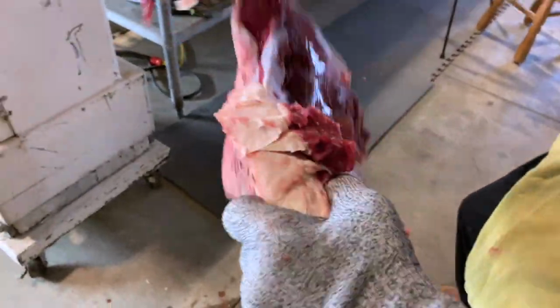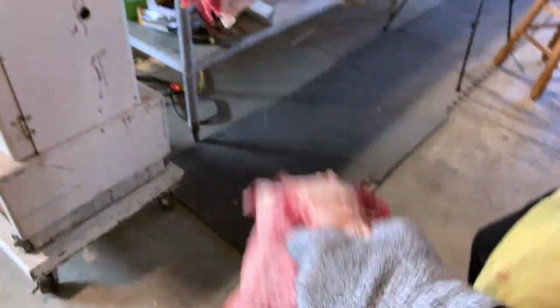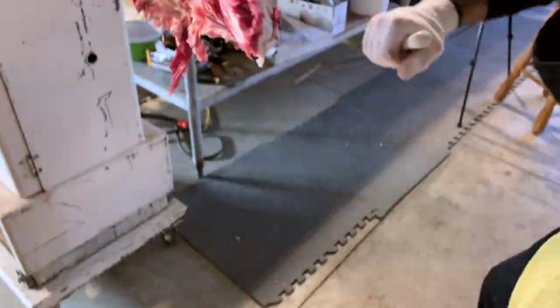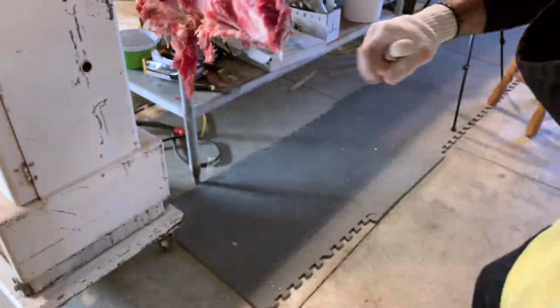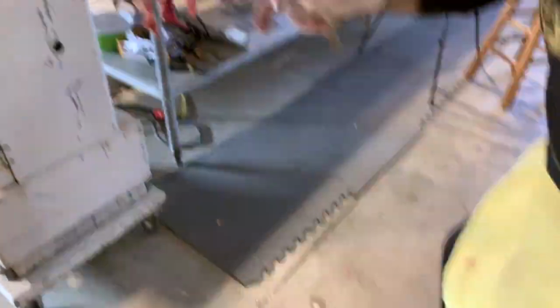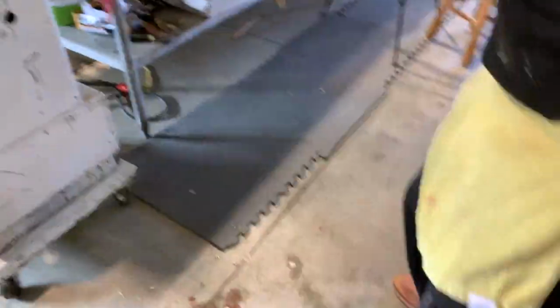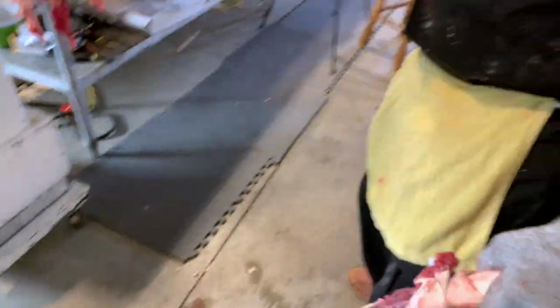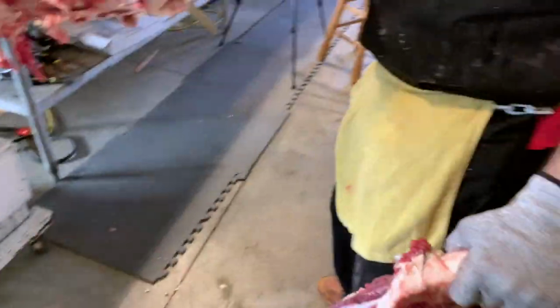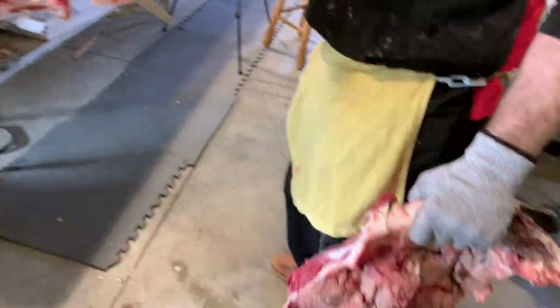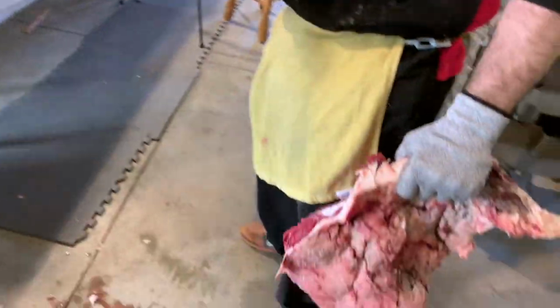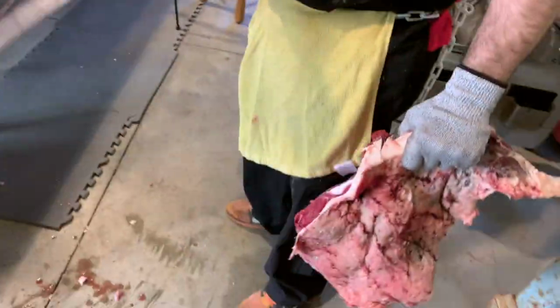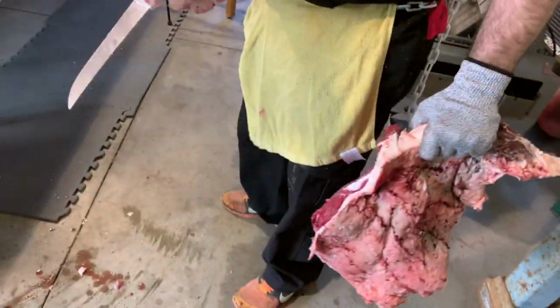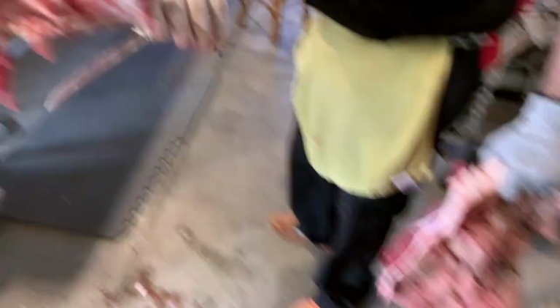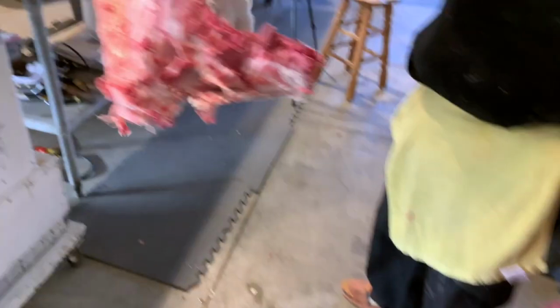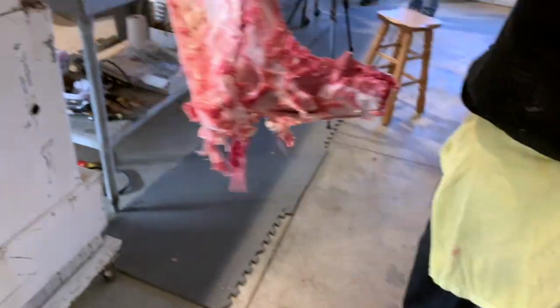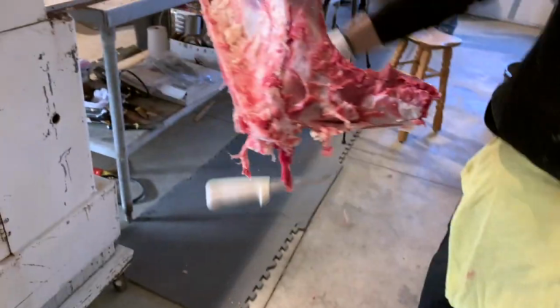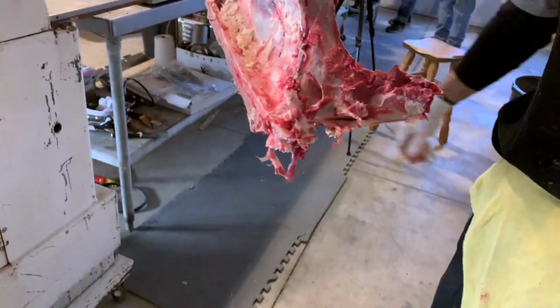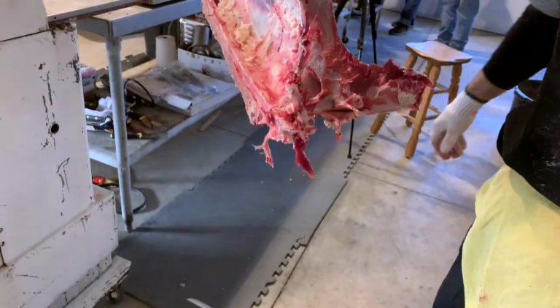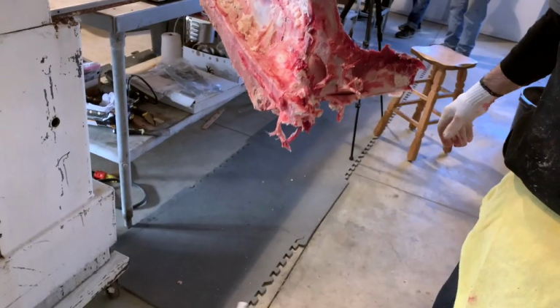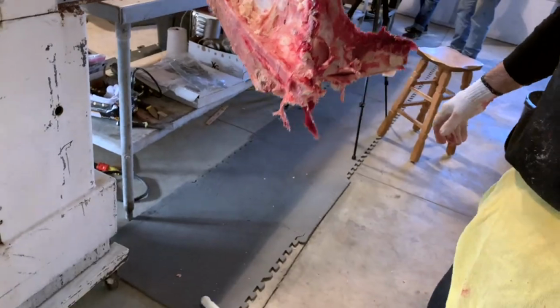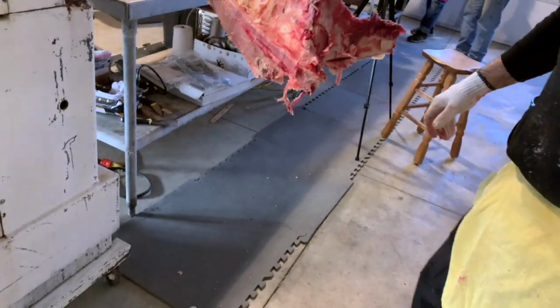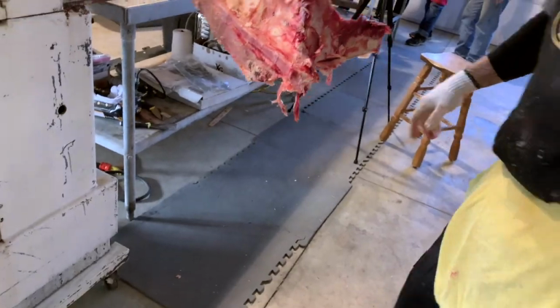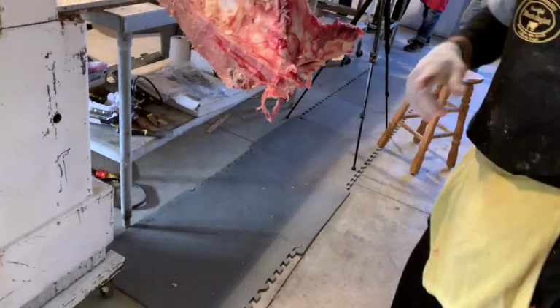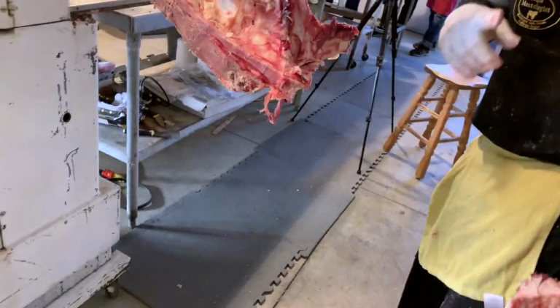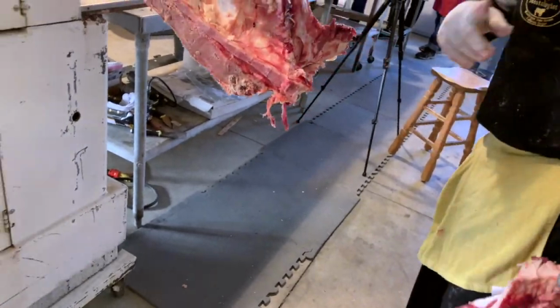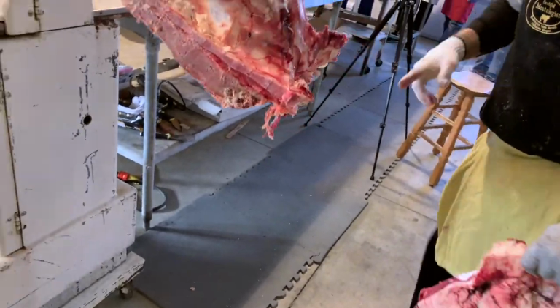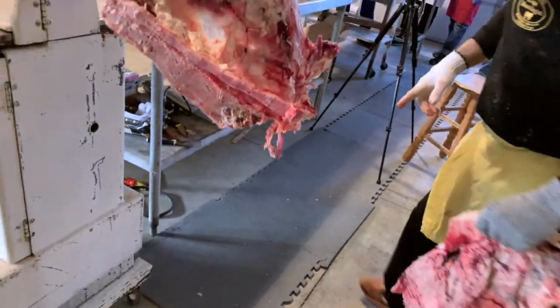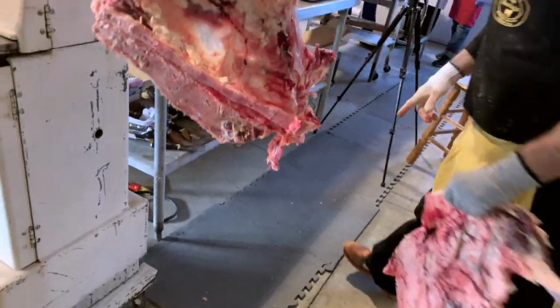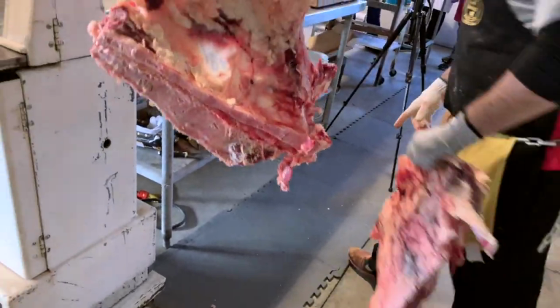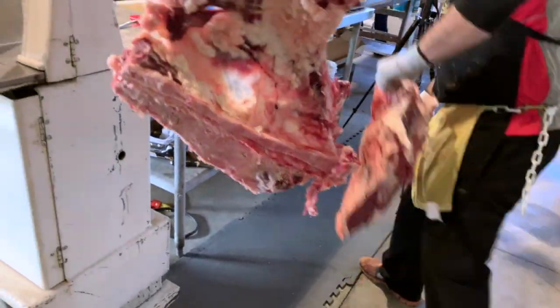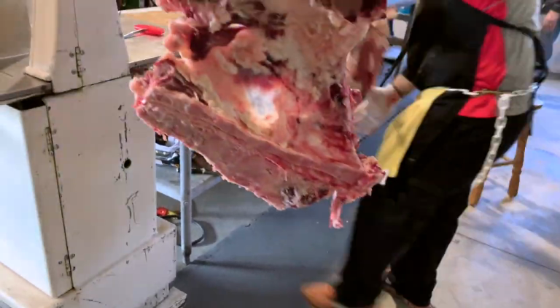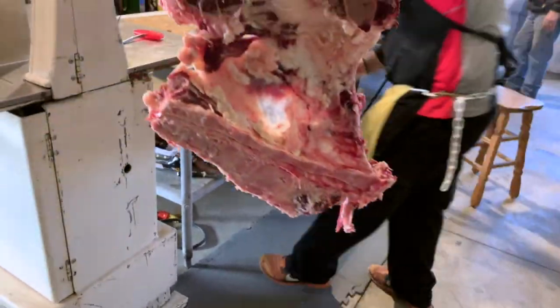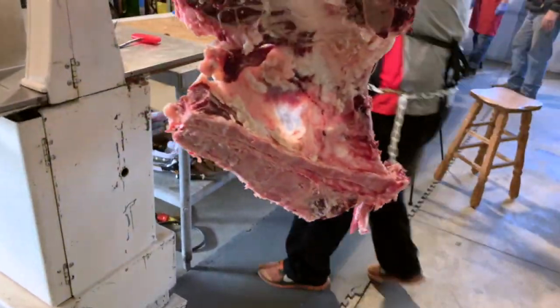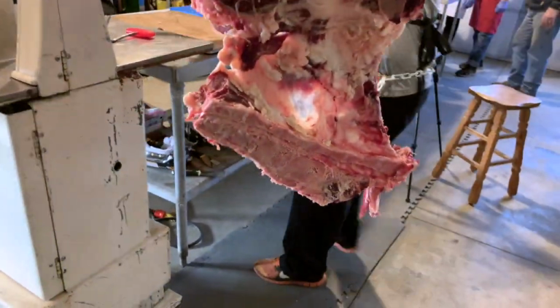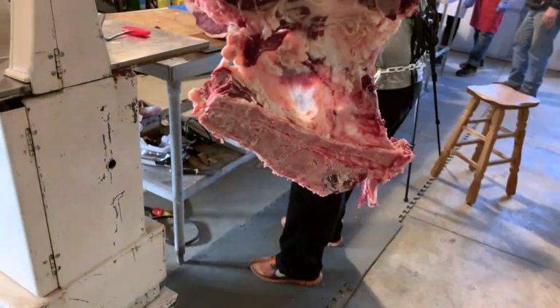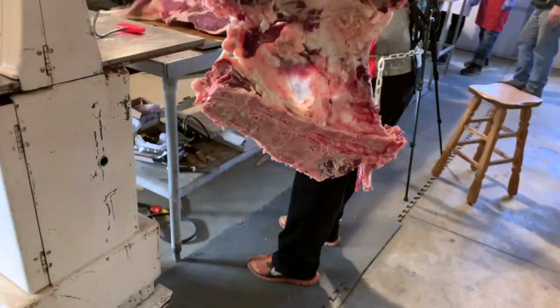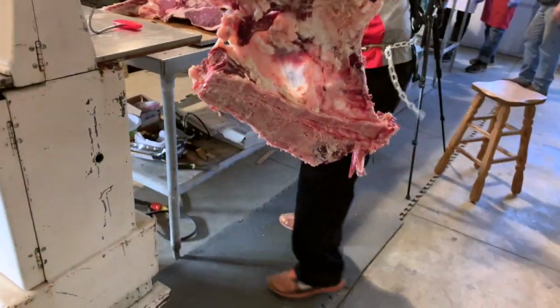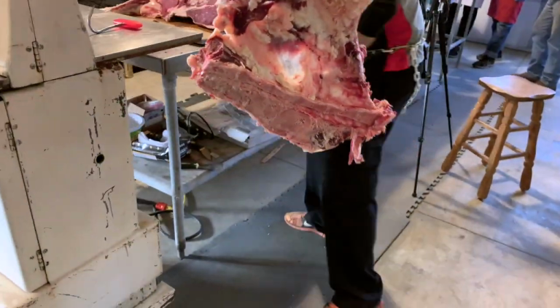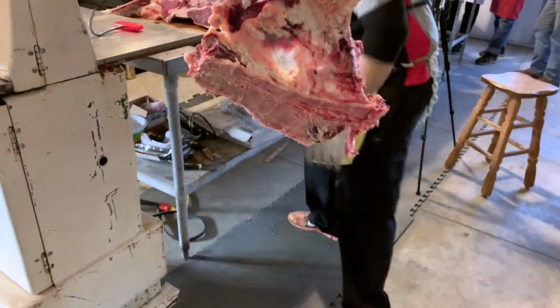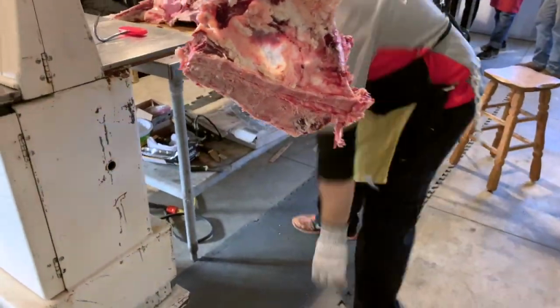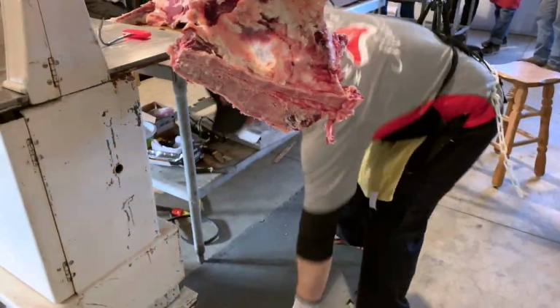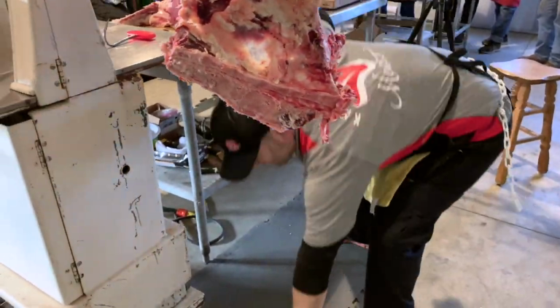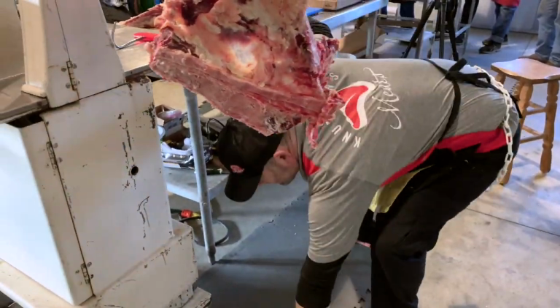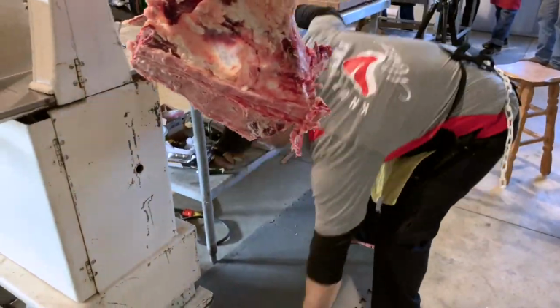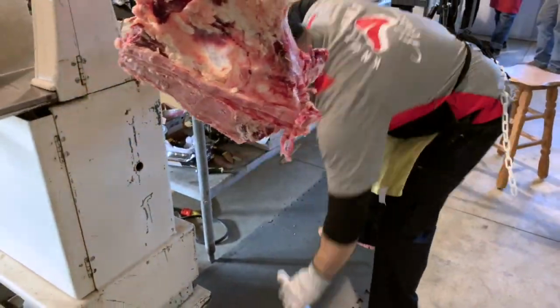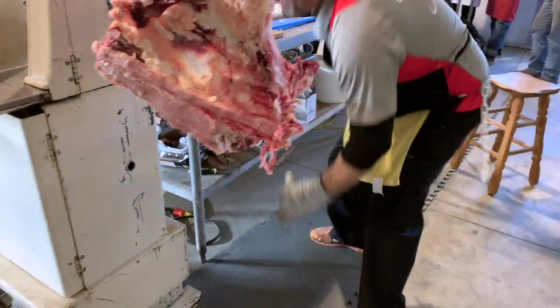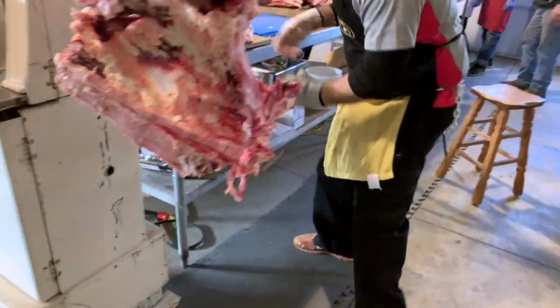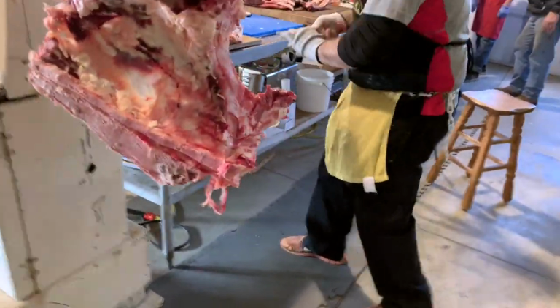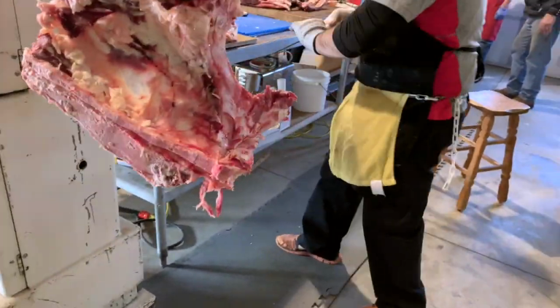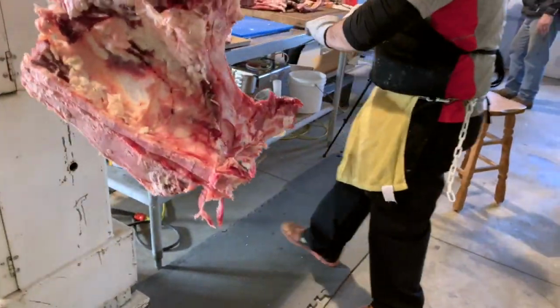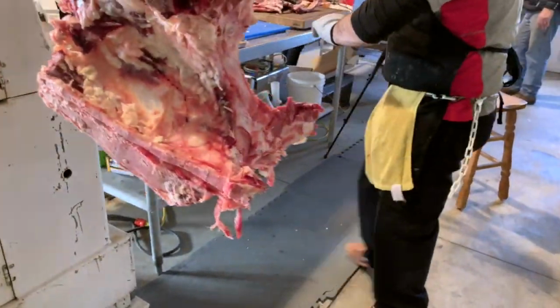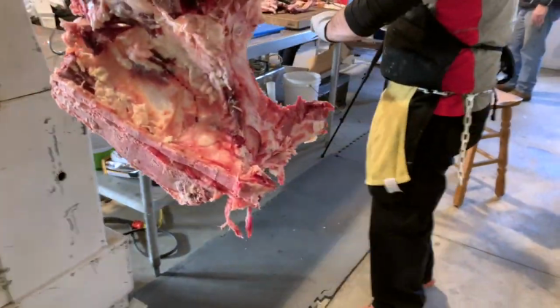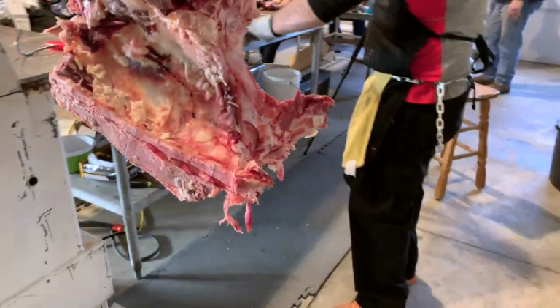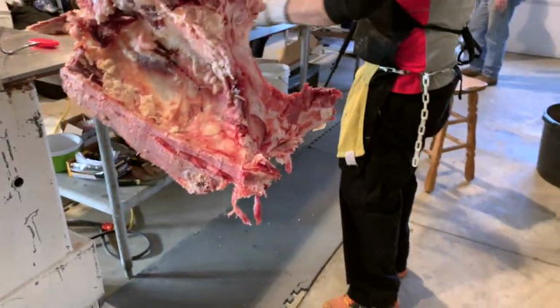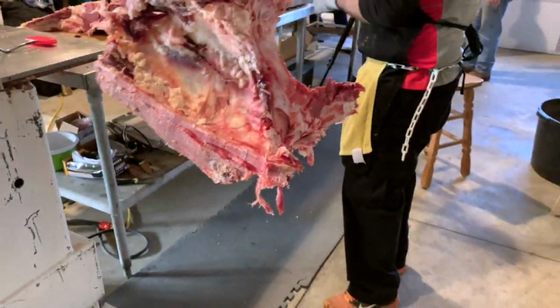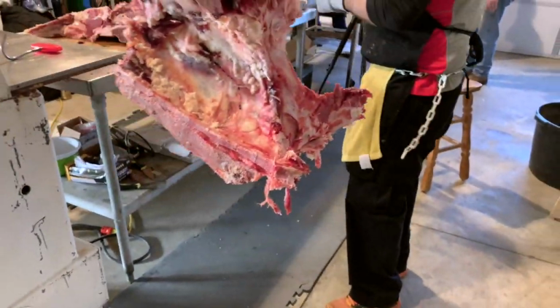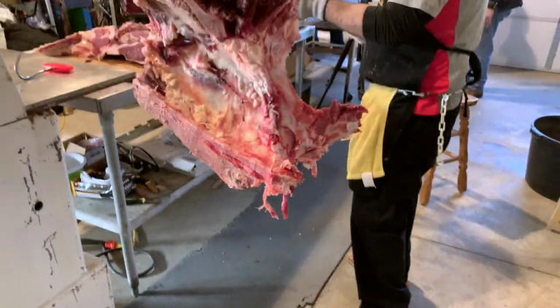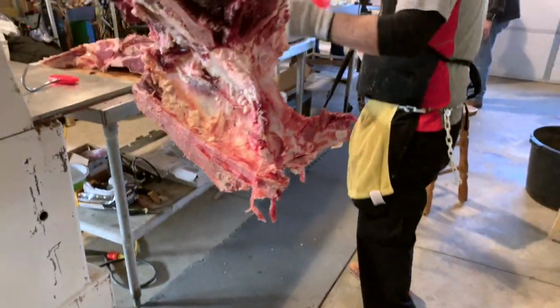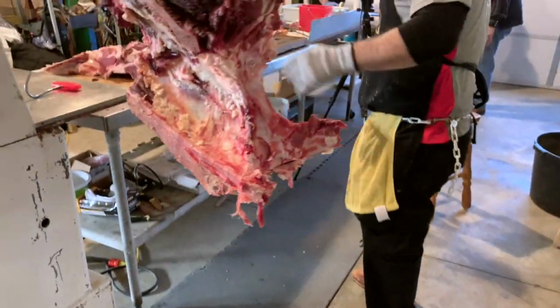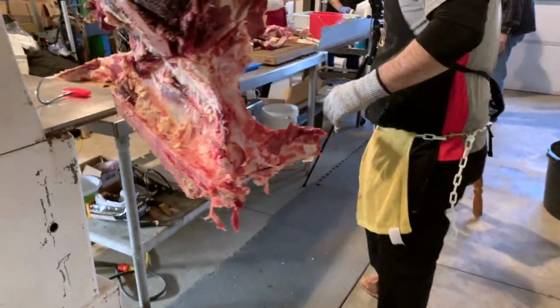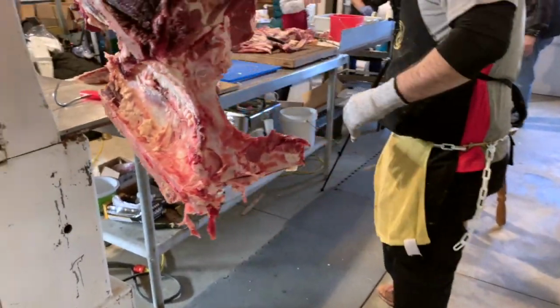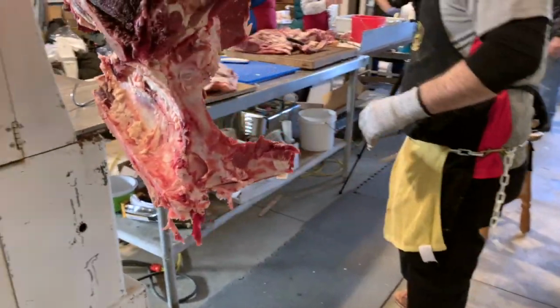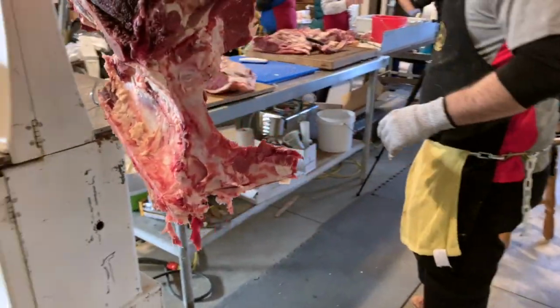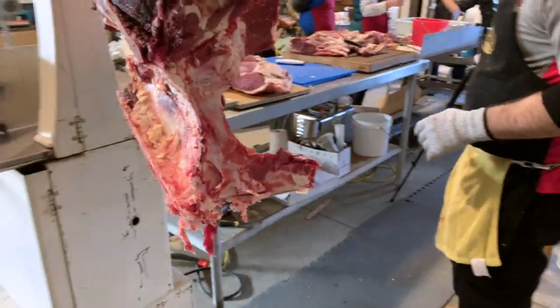So there's our top sirloin and our tri-tip. Jared's throwing knives — it's getting exciting, folks. Now we're going to look at the muscle groups of a hindquarter.